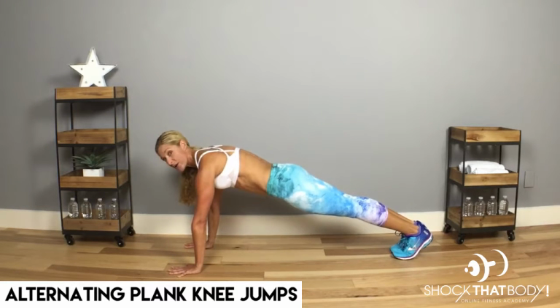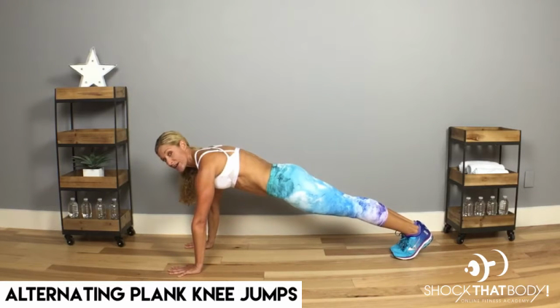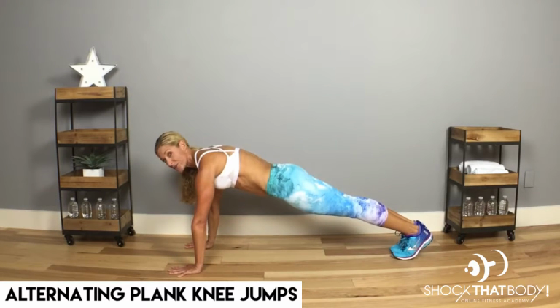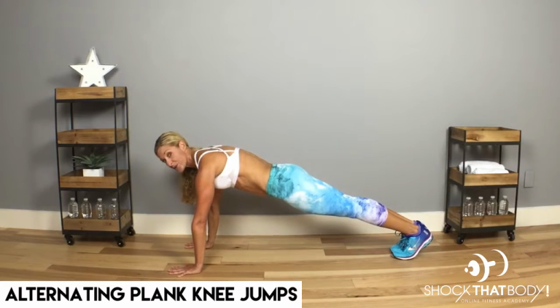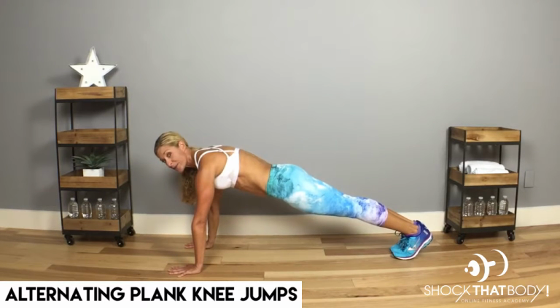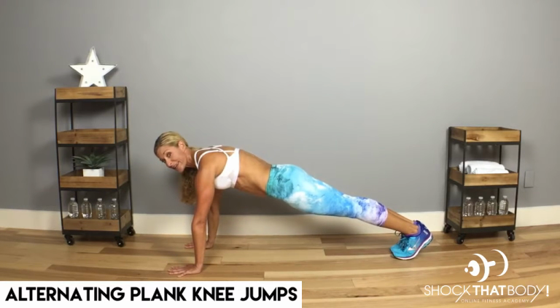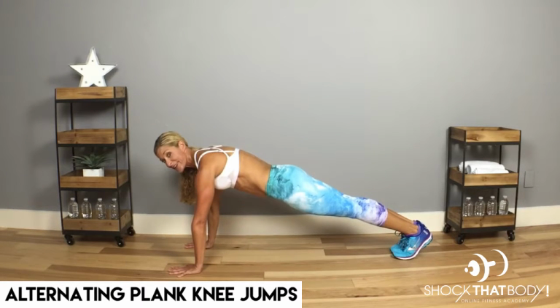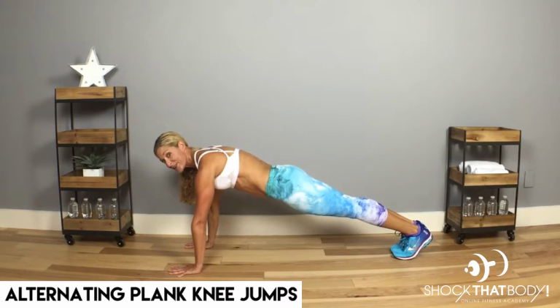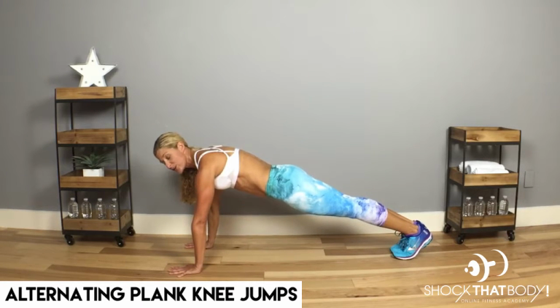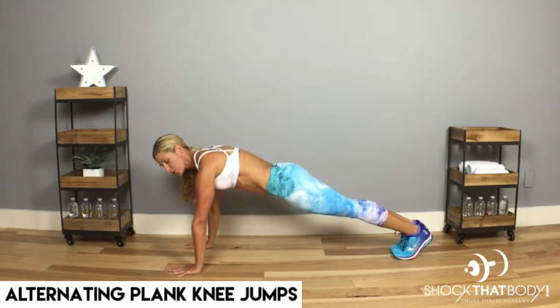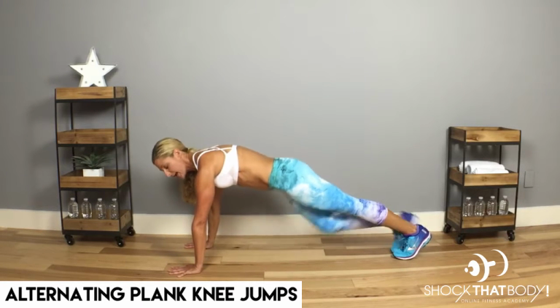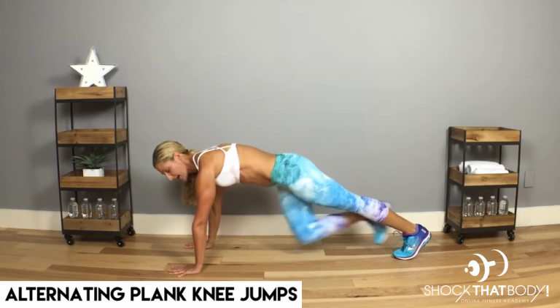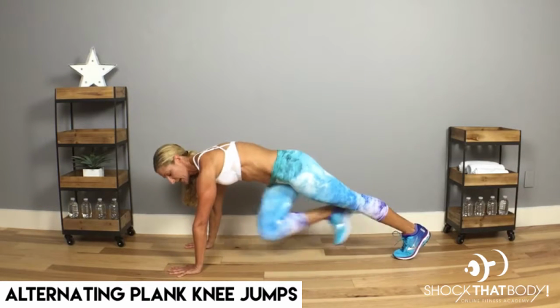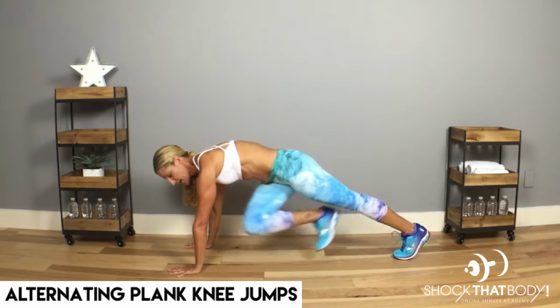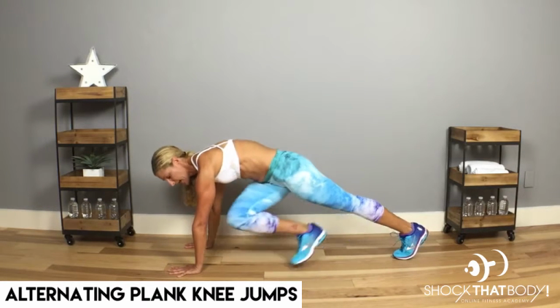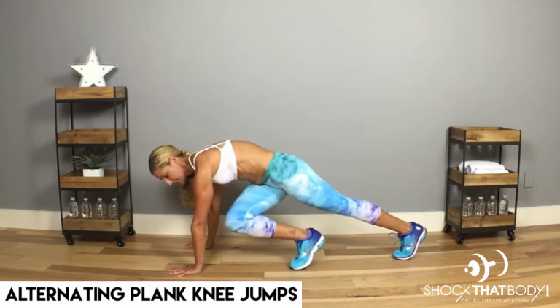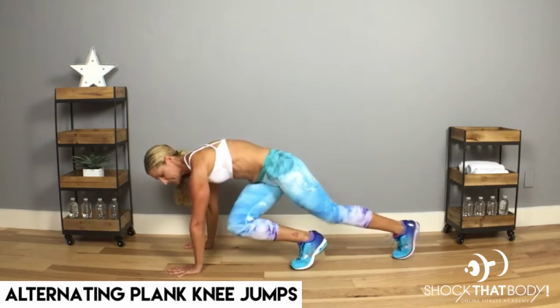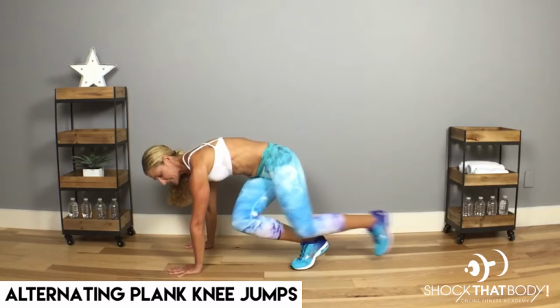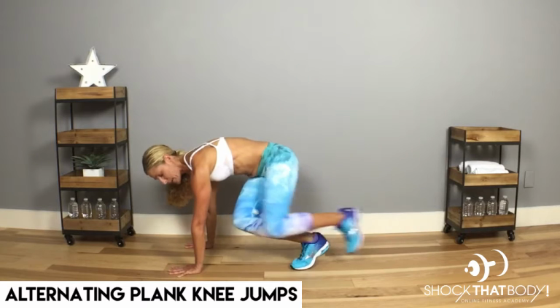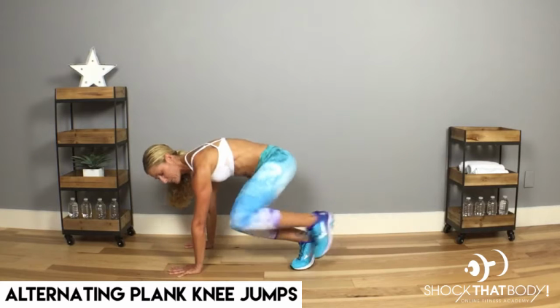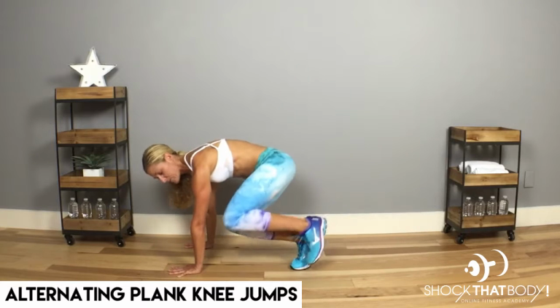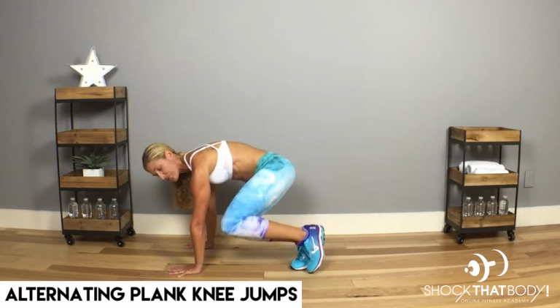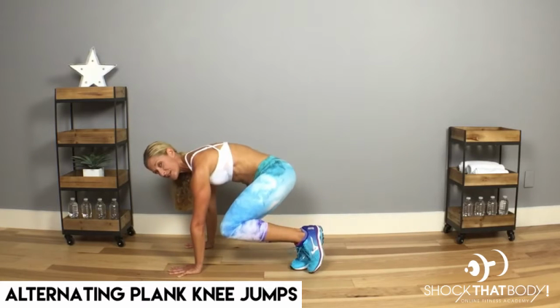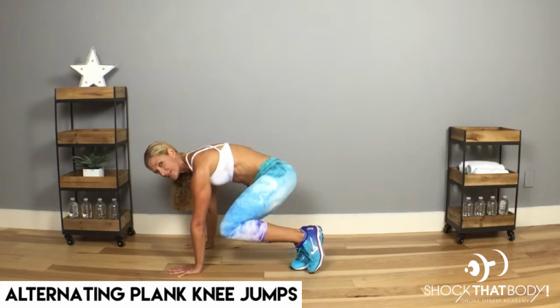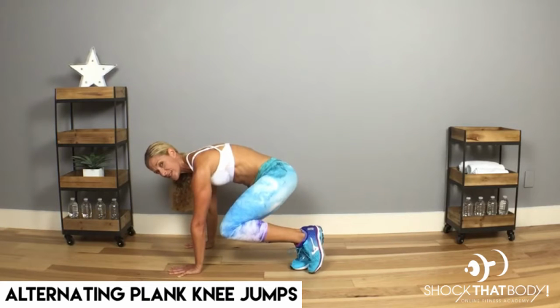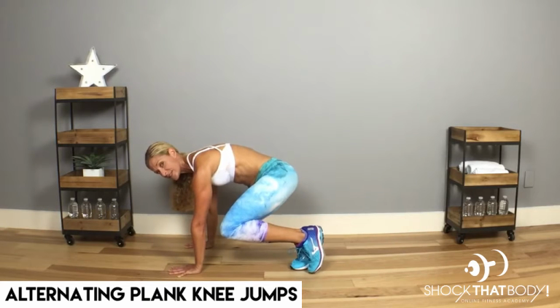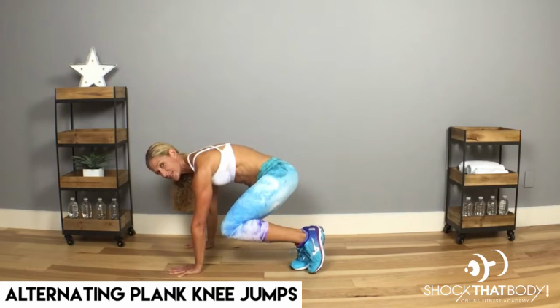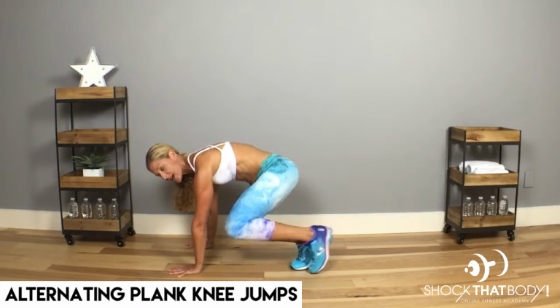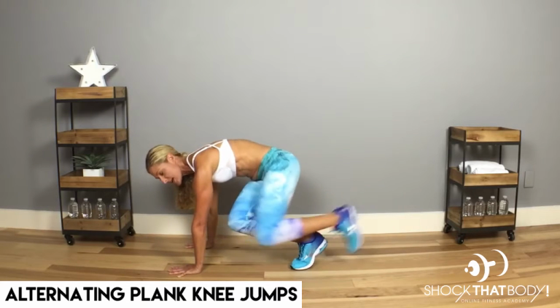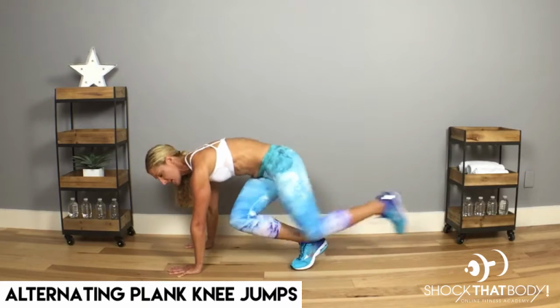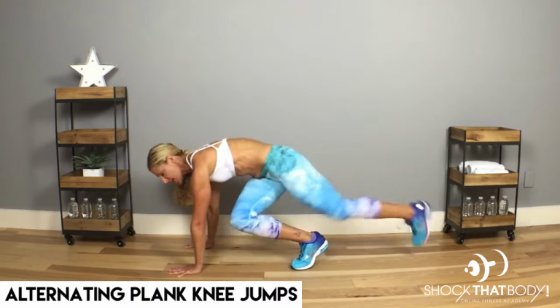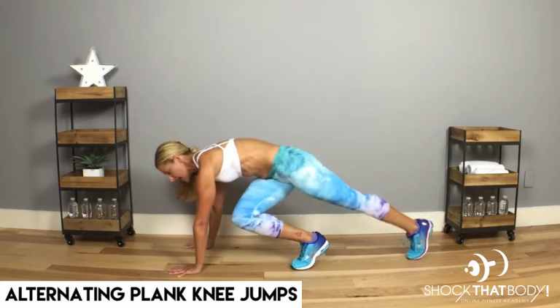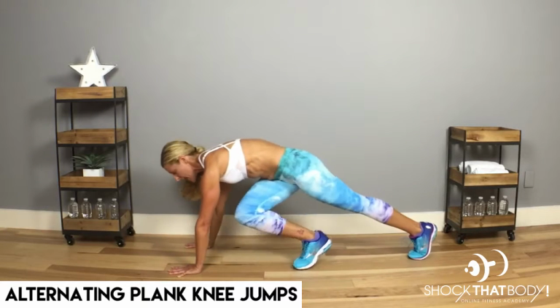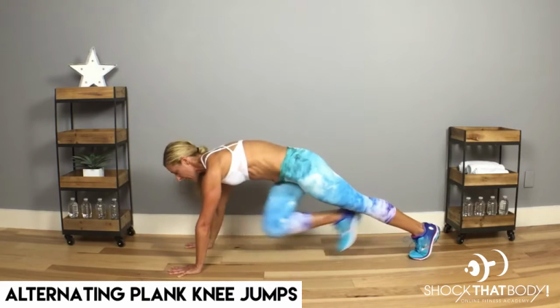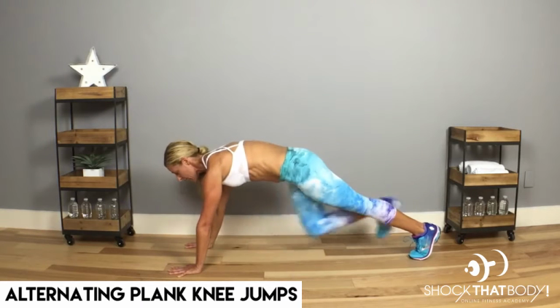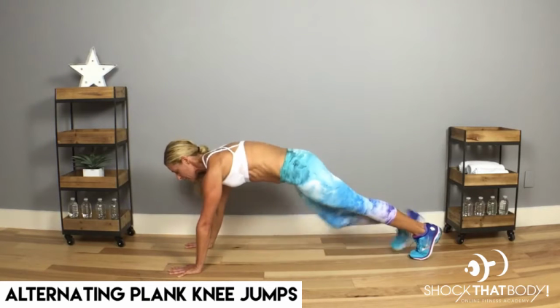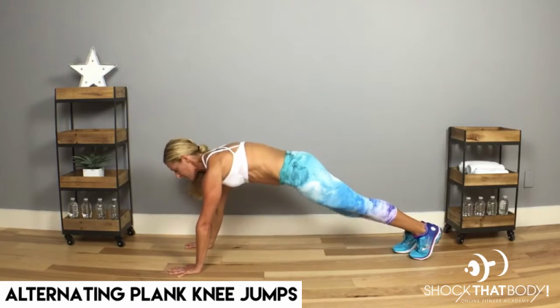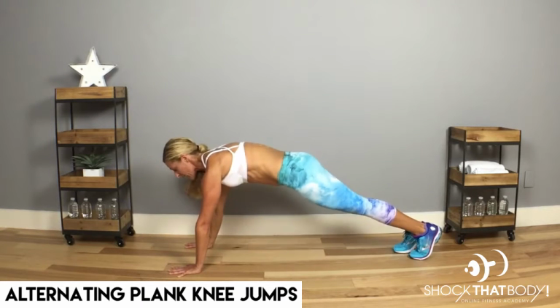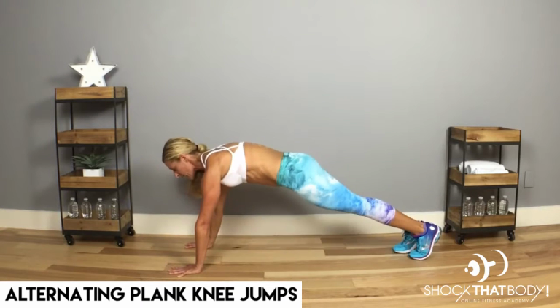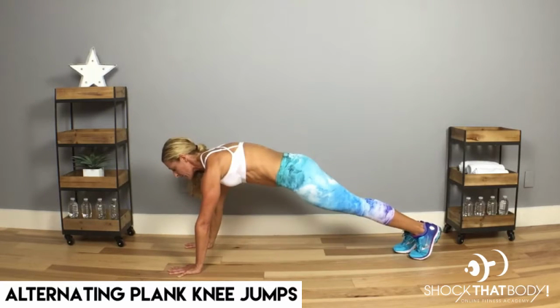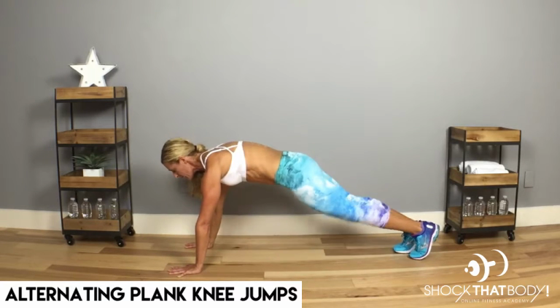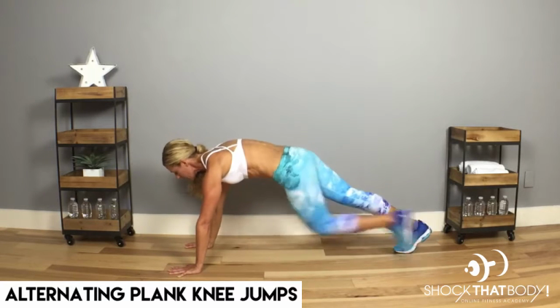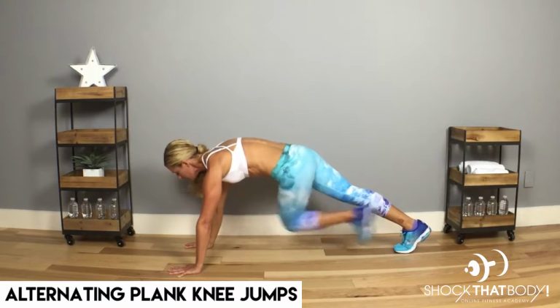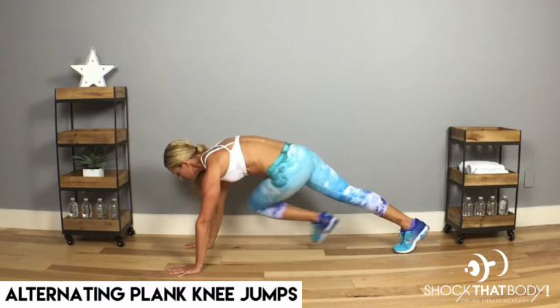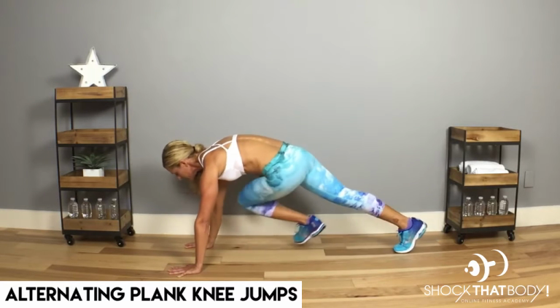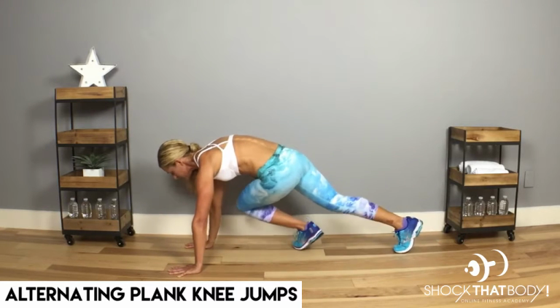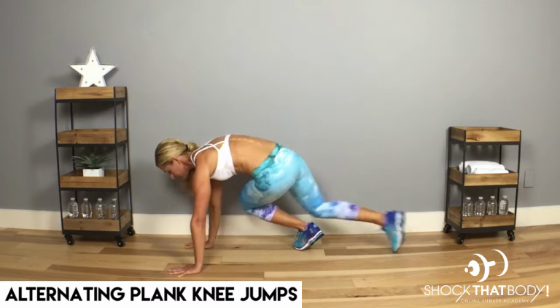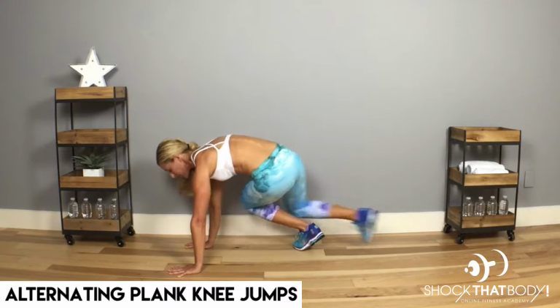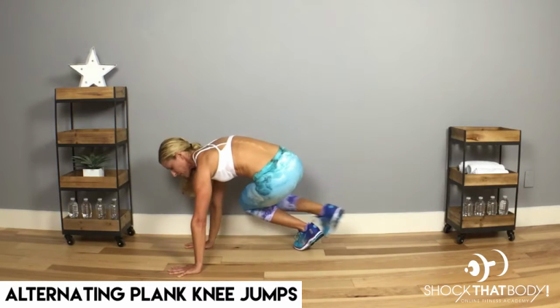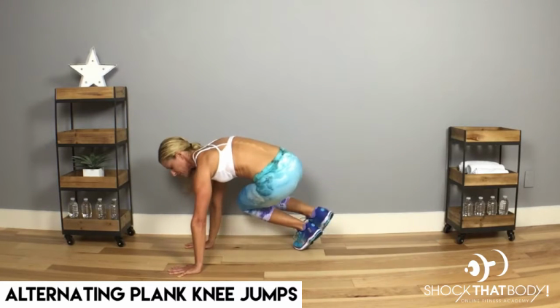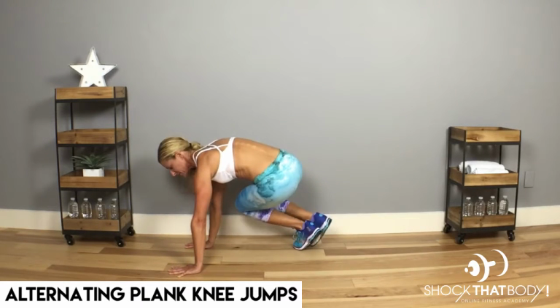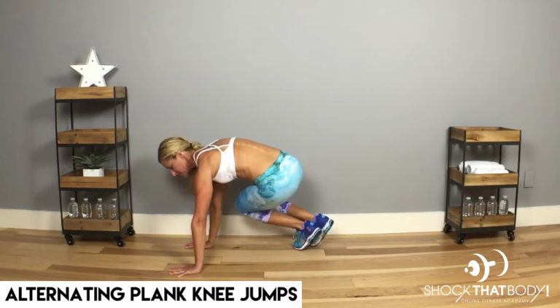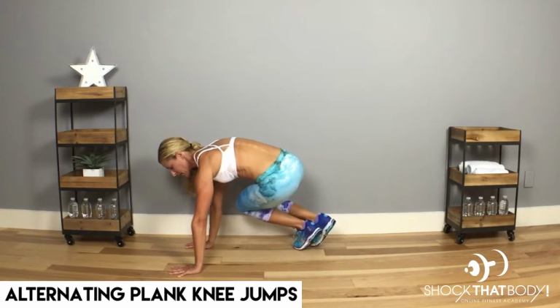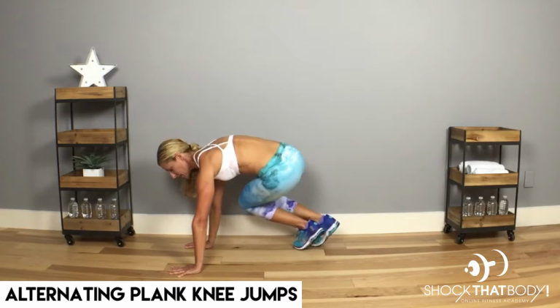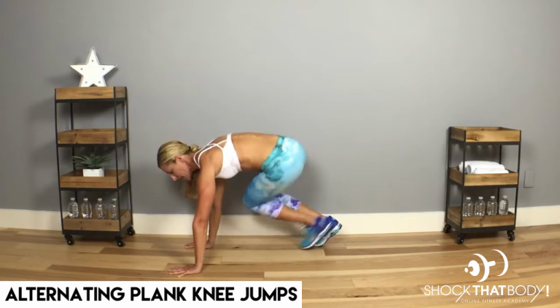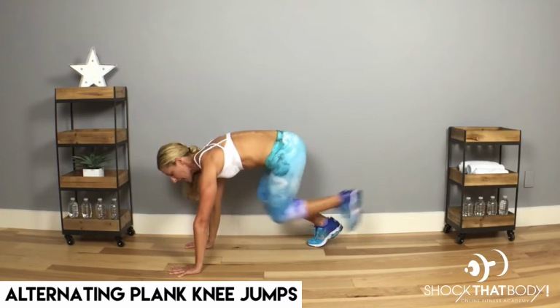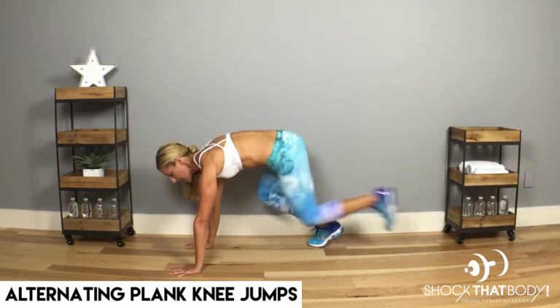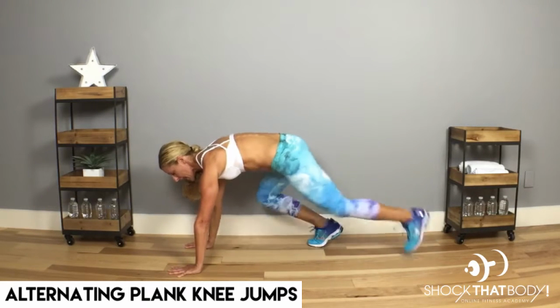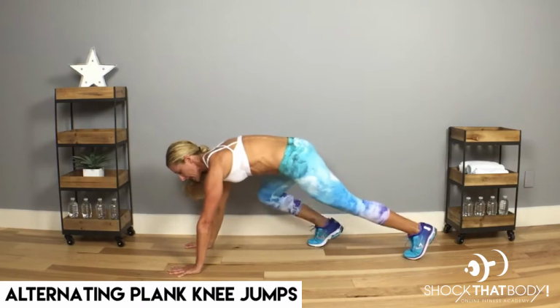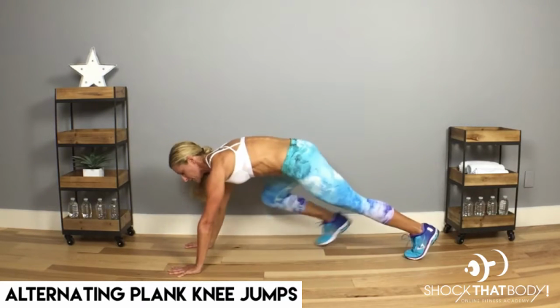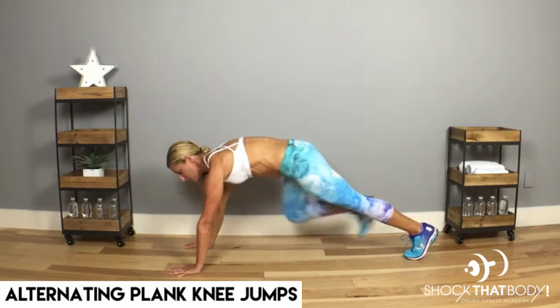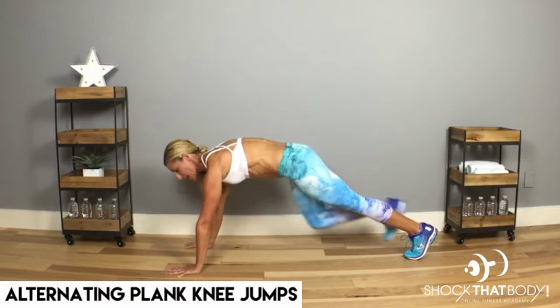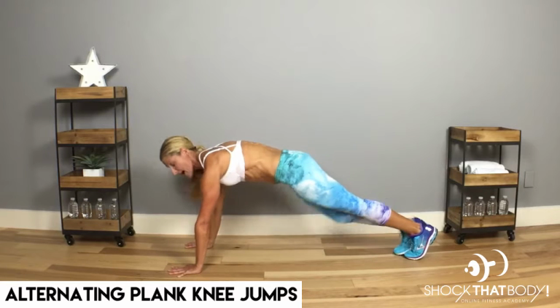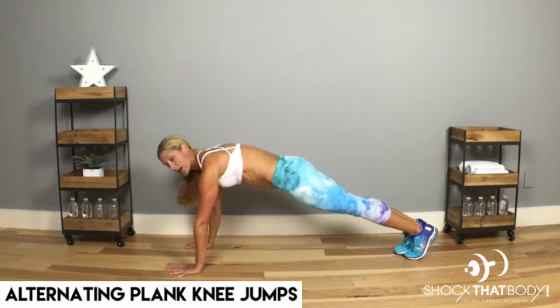Now, if you're a beginner, you can step the feet to the side and back to the other side and back.